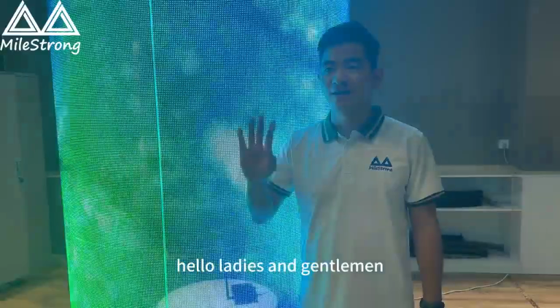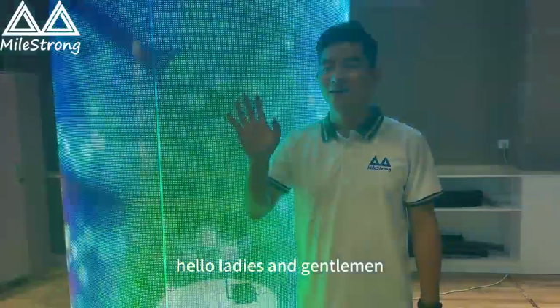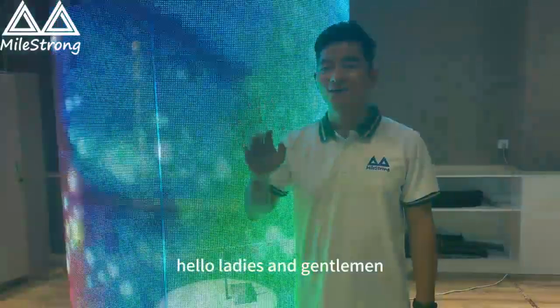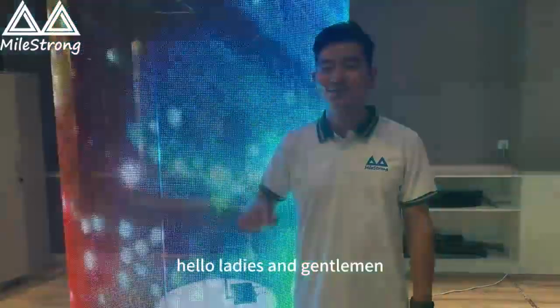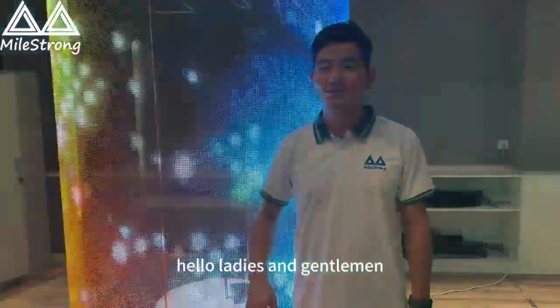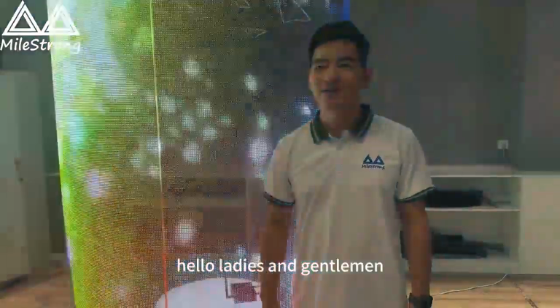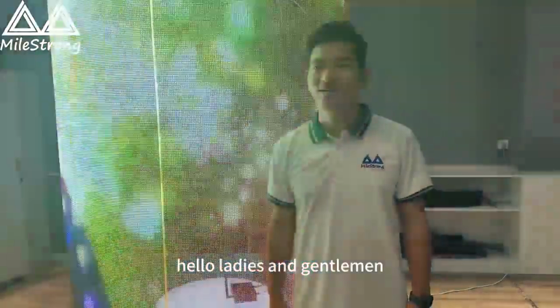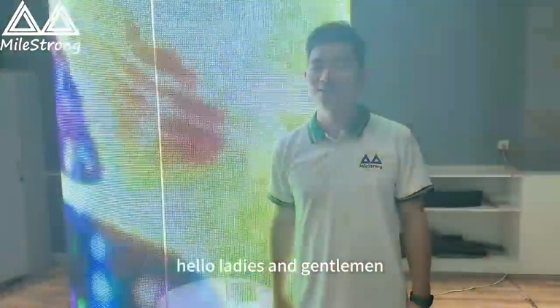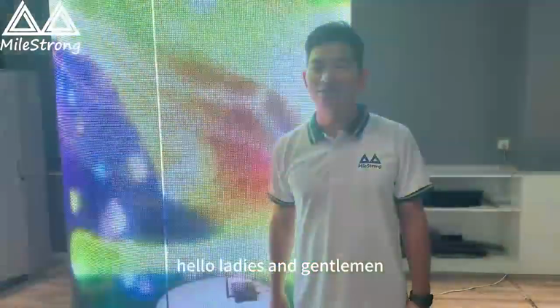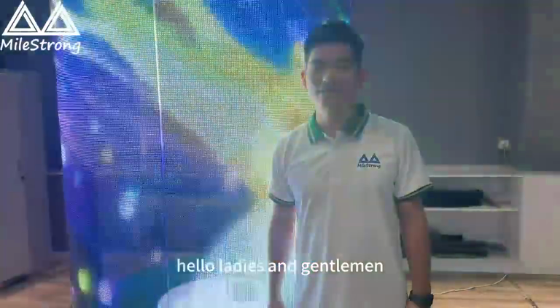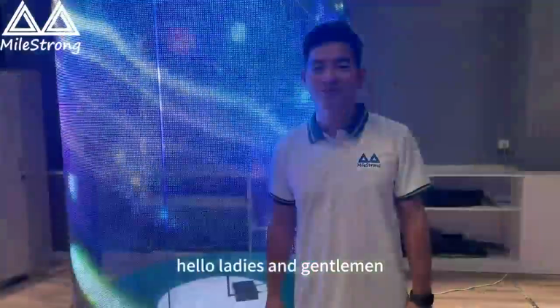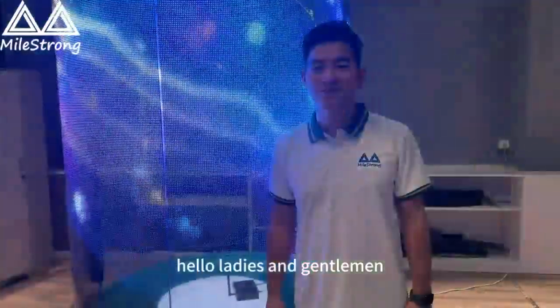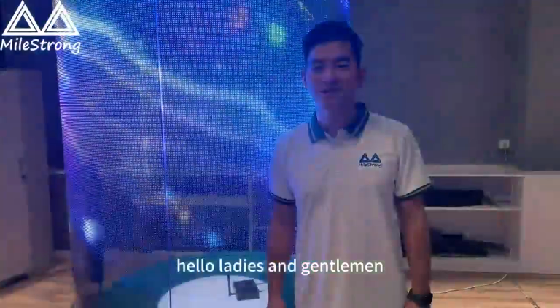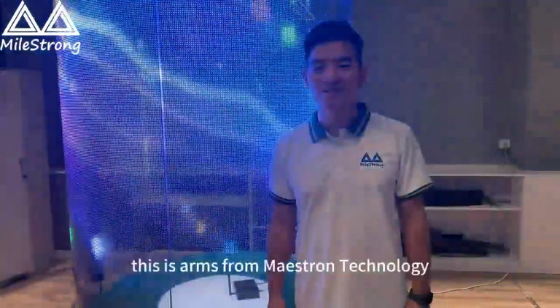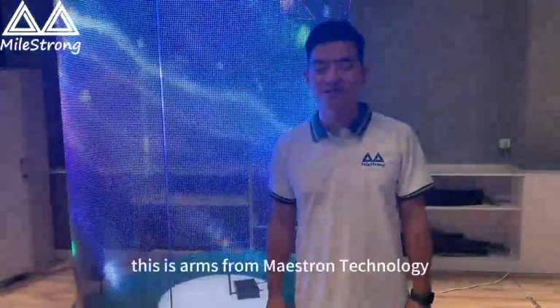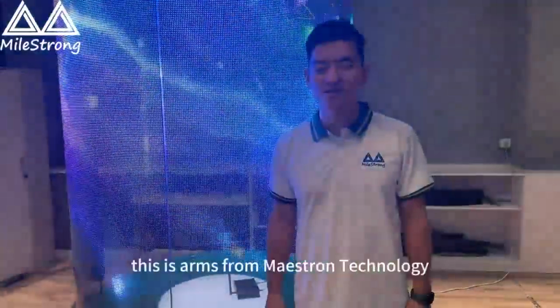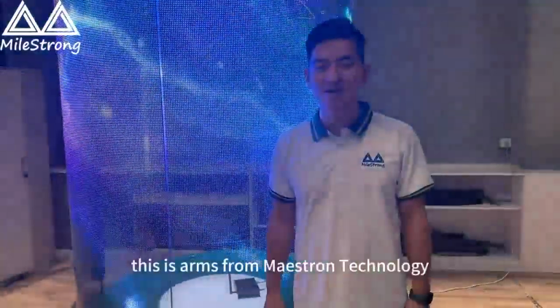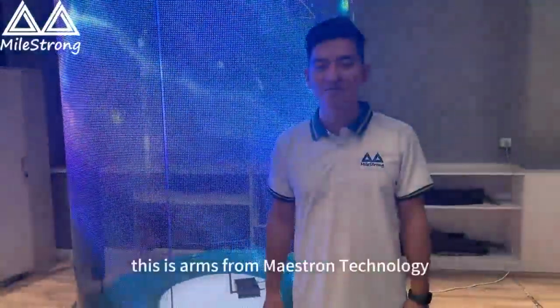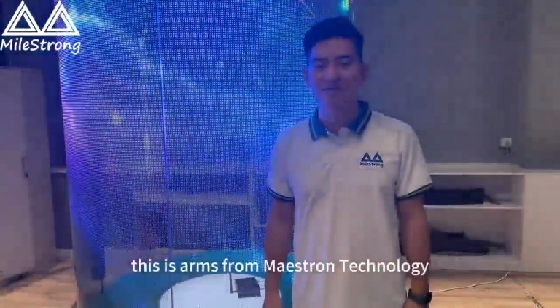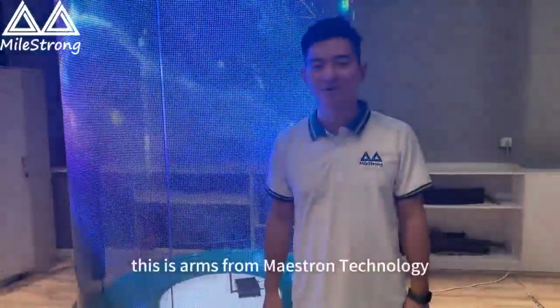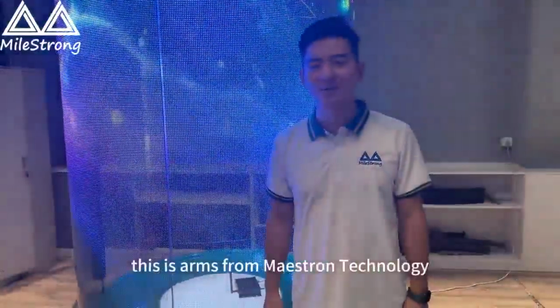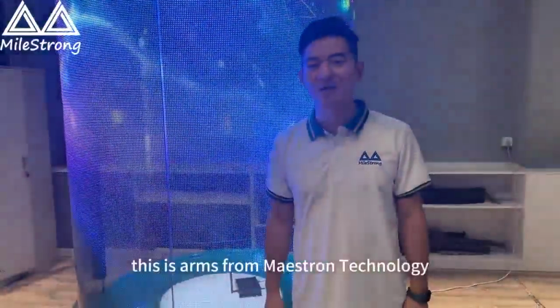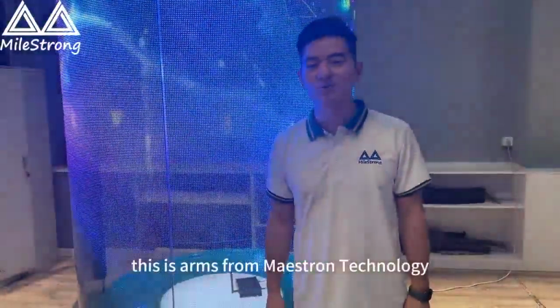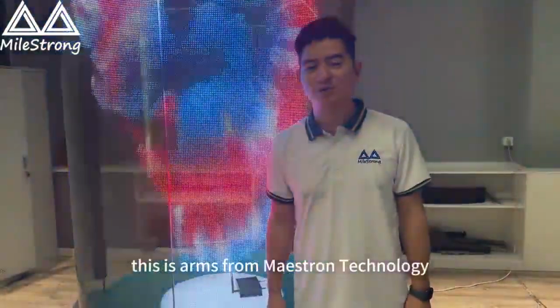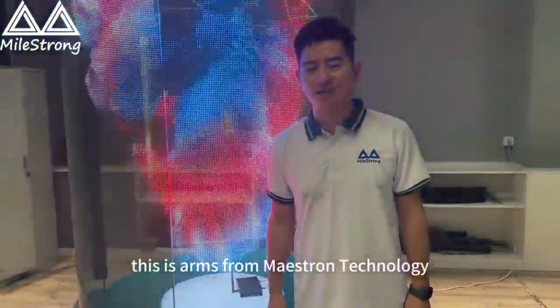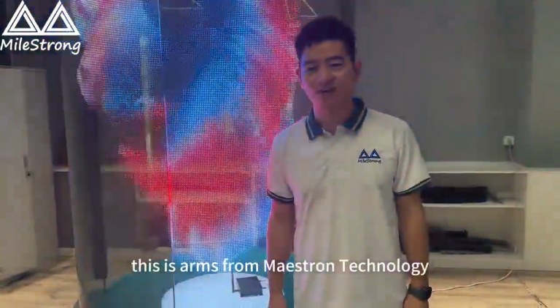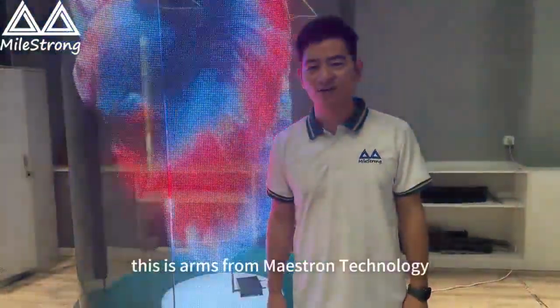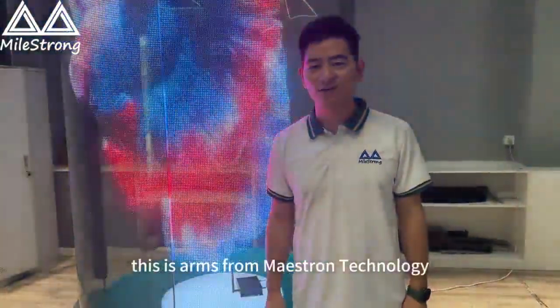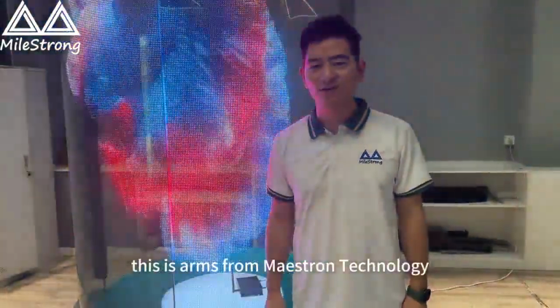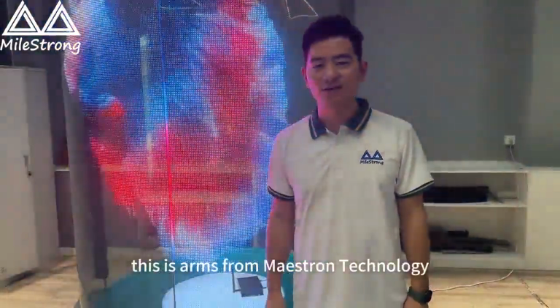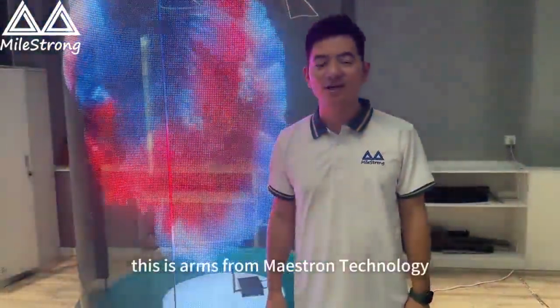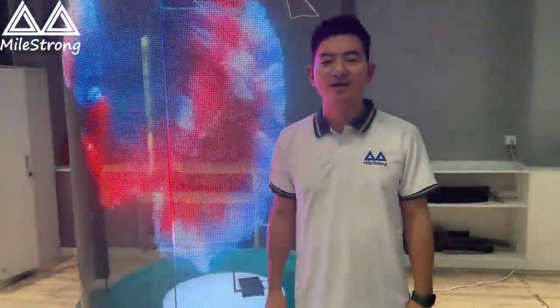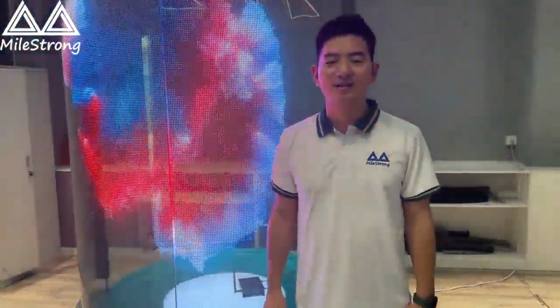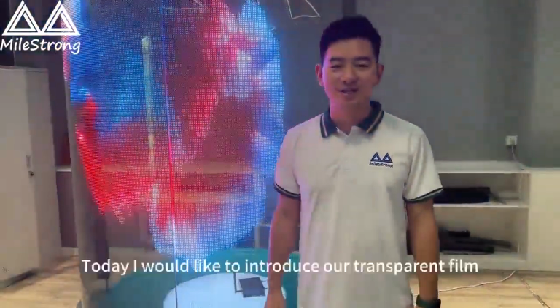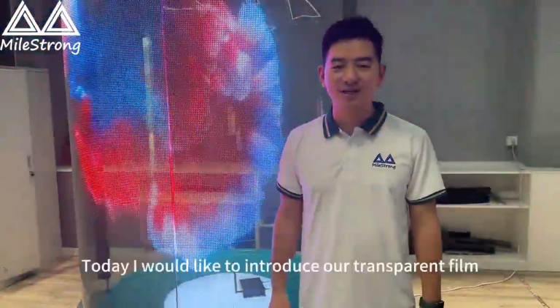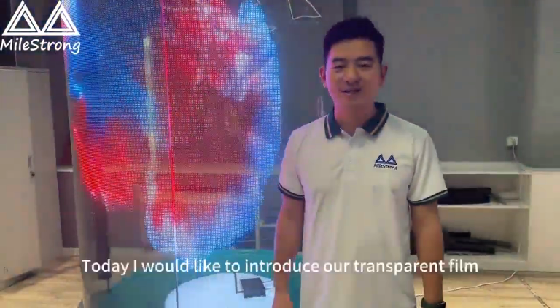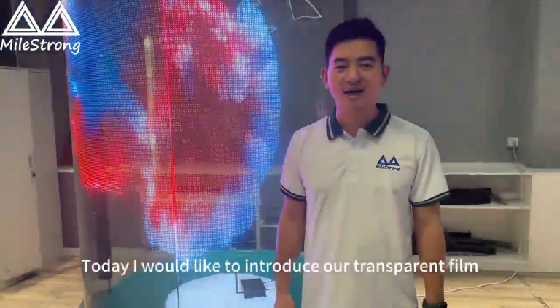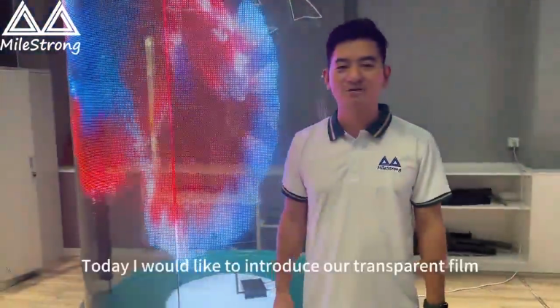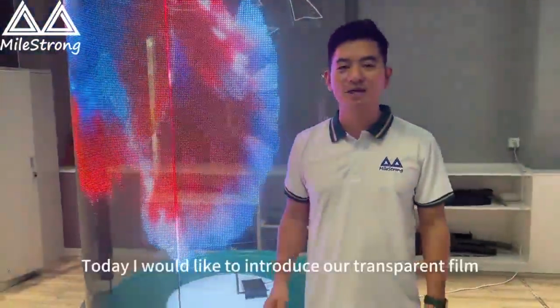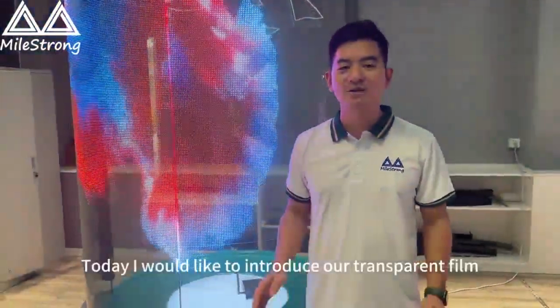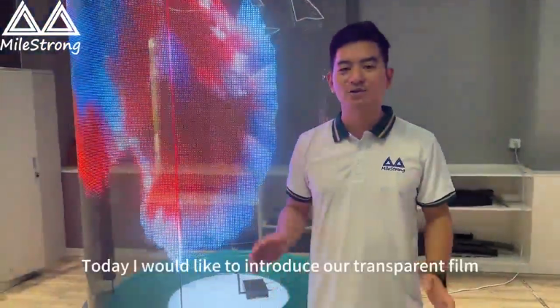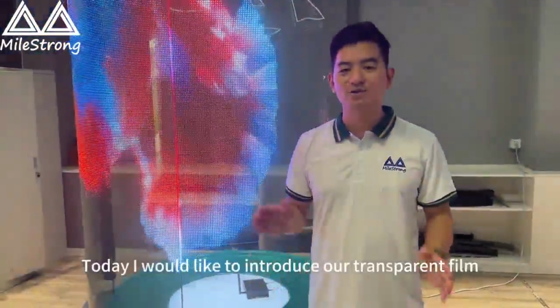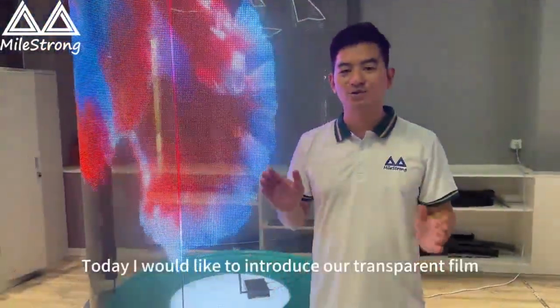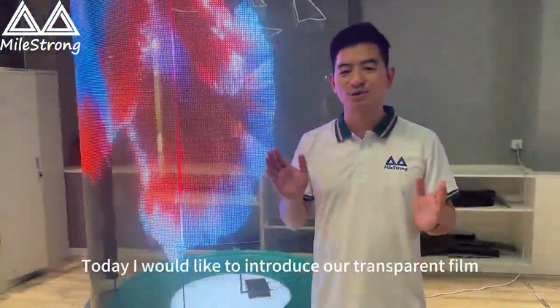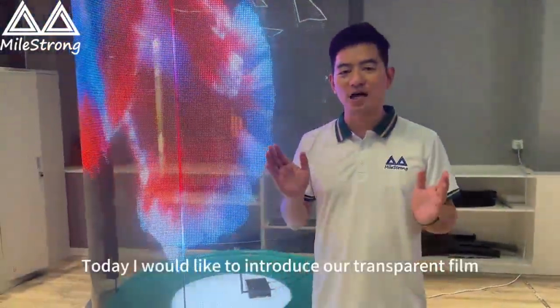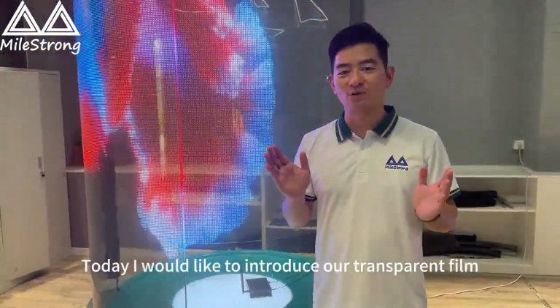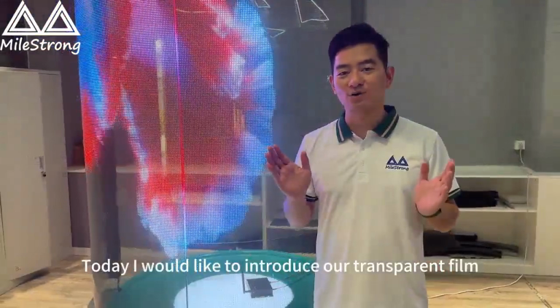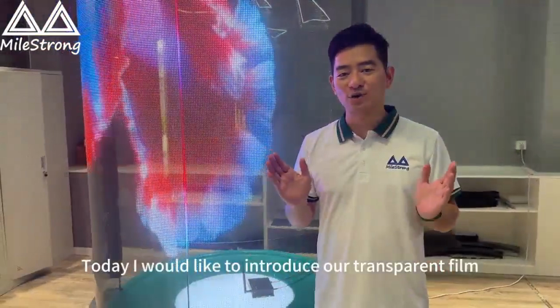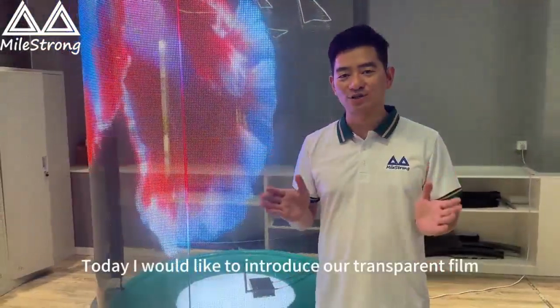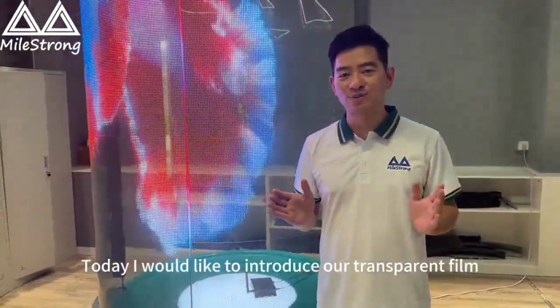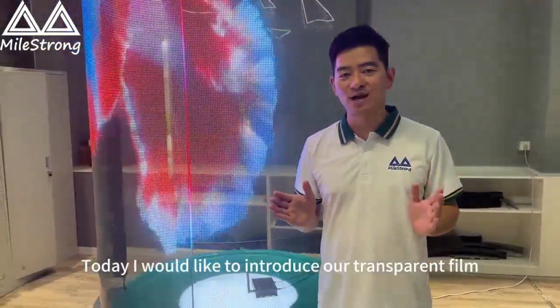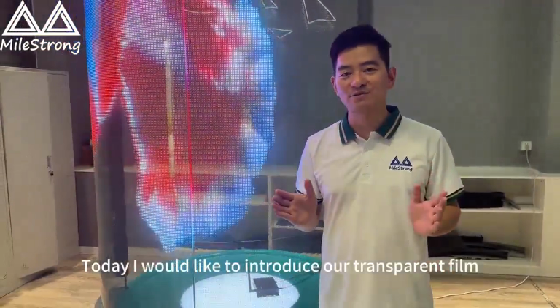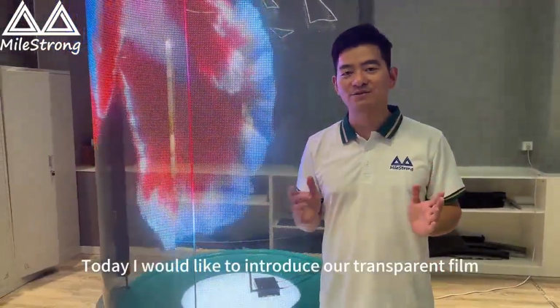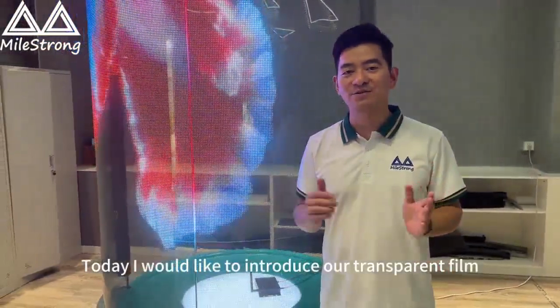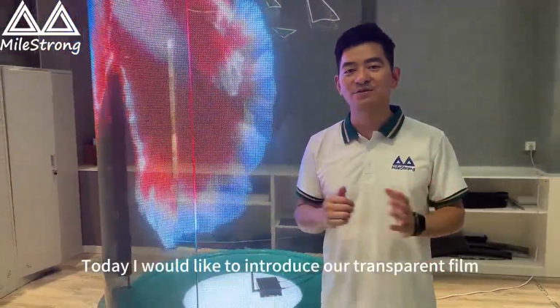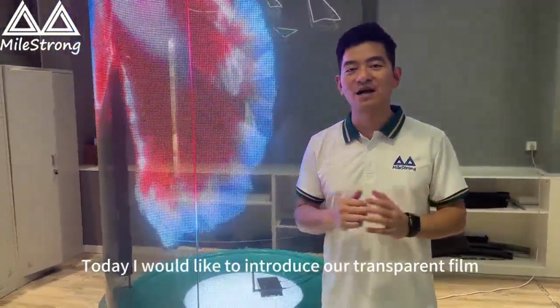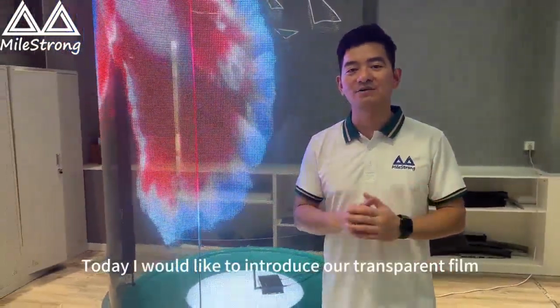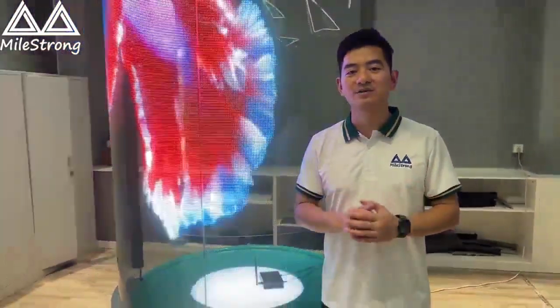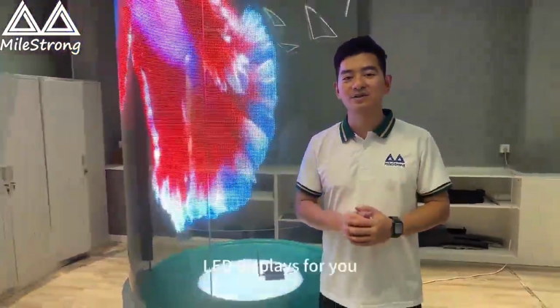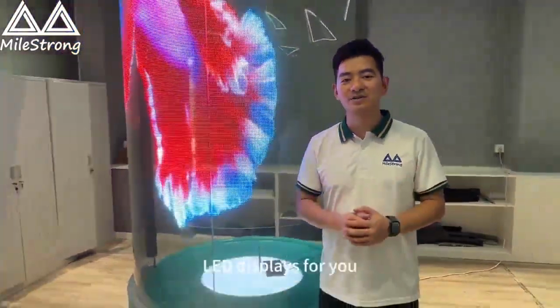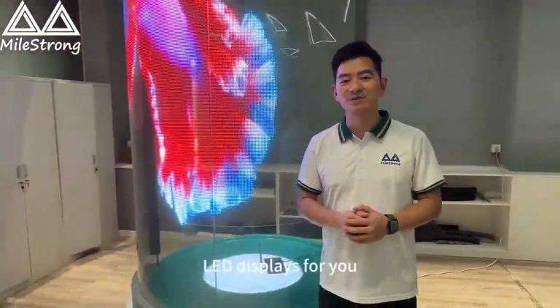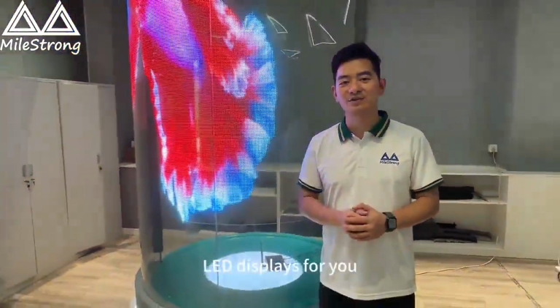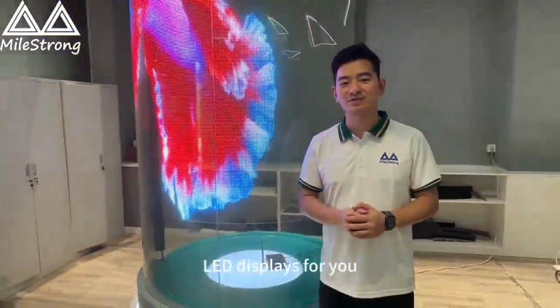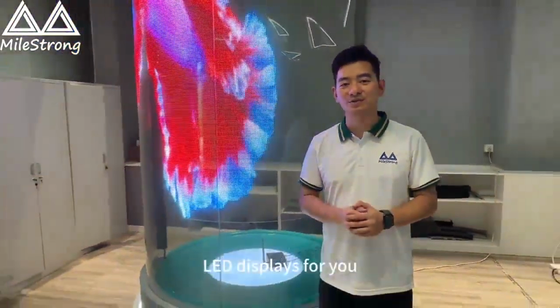Hello ladies and gentlemen, this is Anz from Maestro Technology. Today I would like to introduce our transparent film LED display screen.